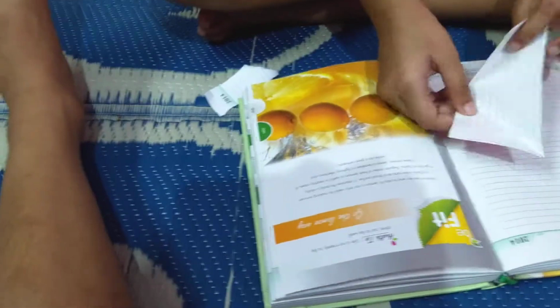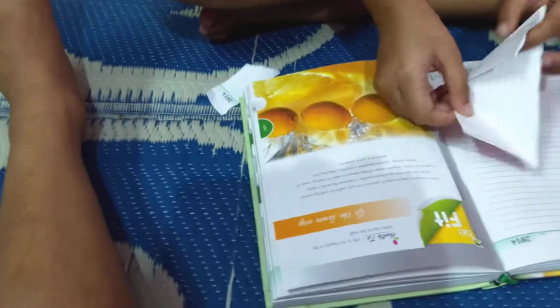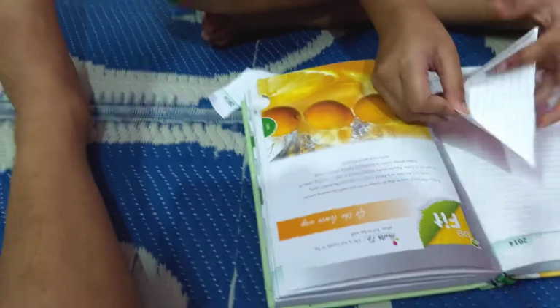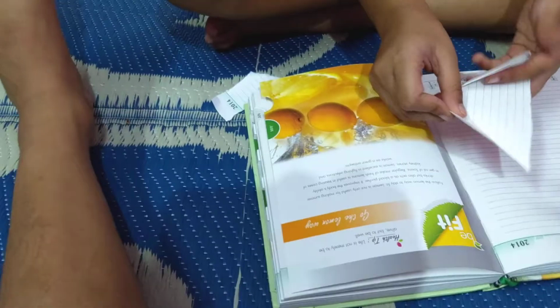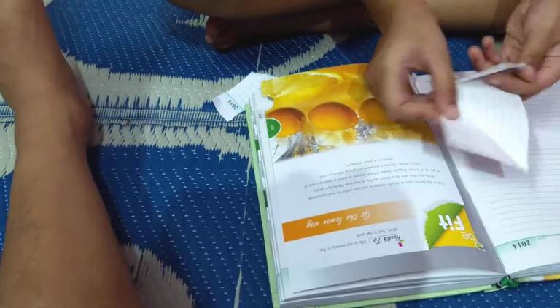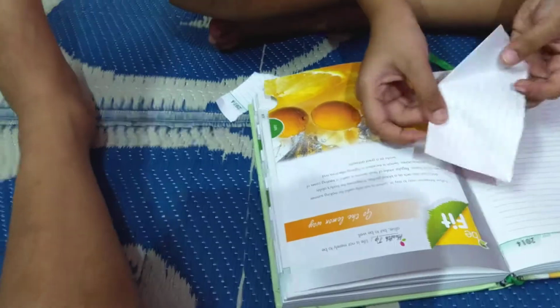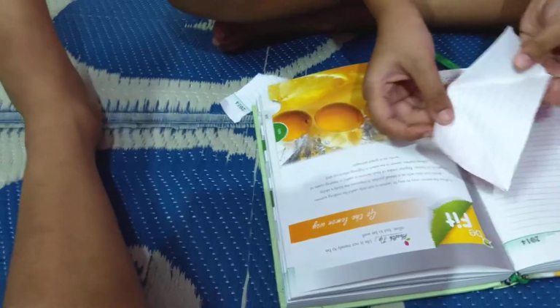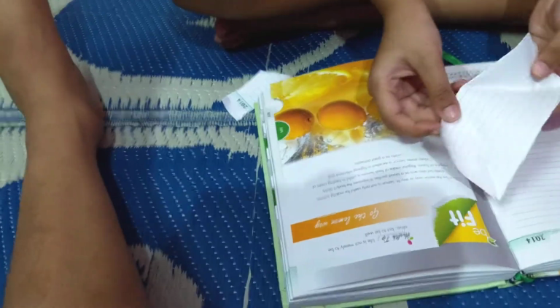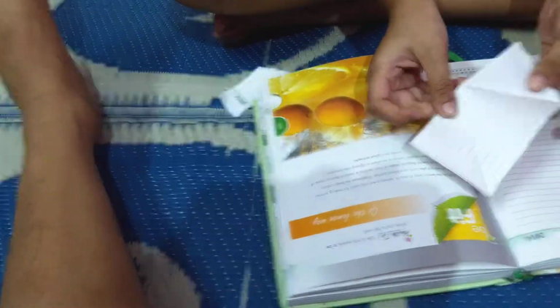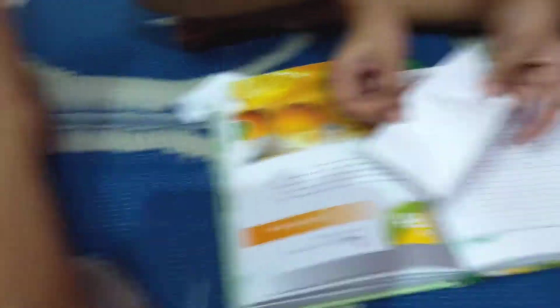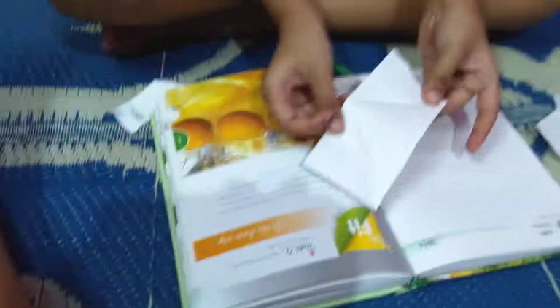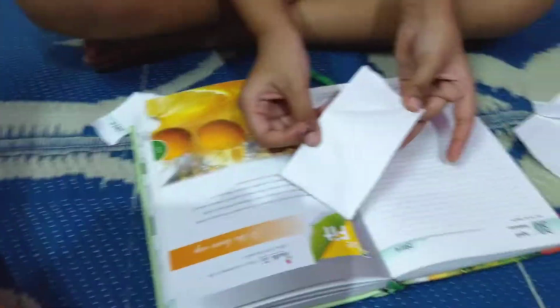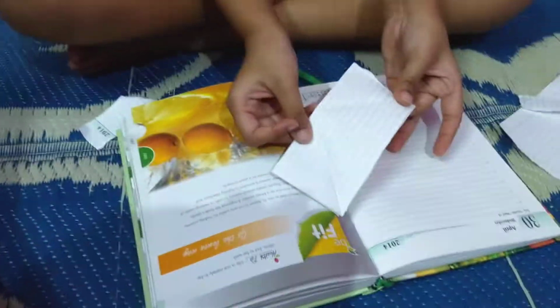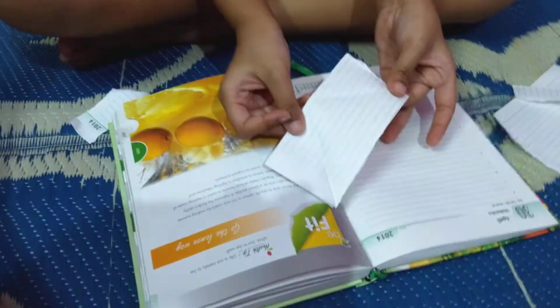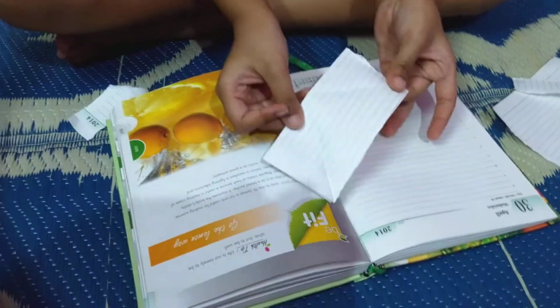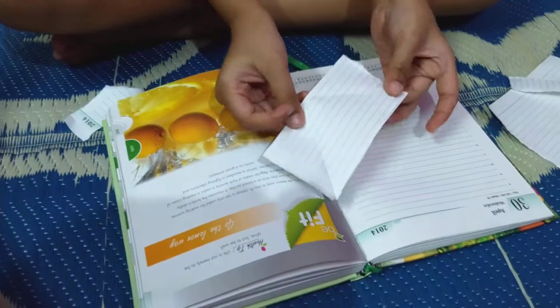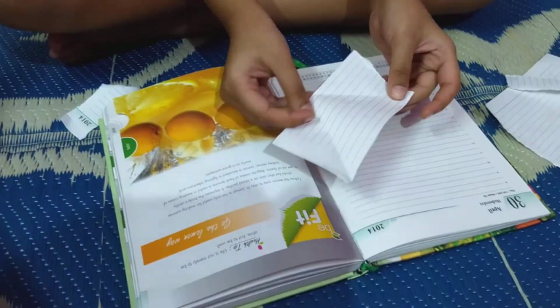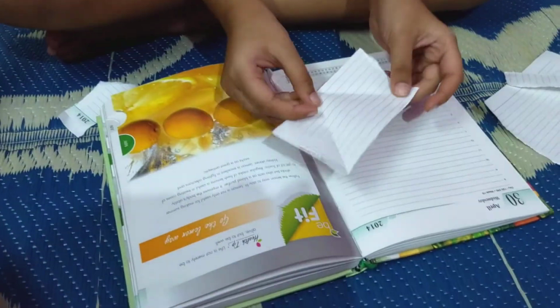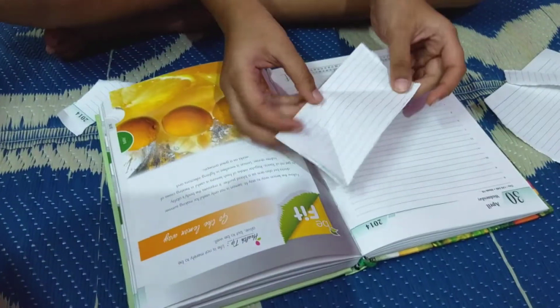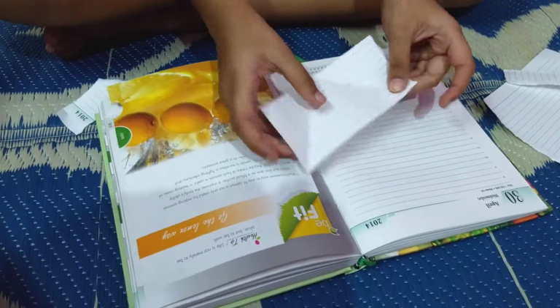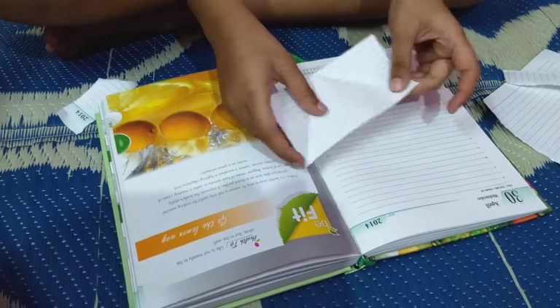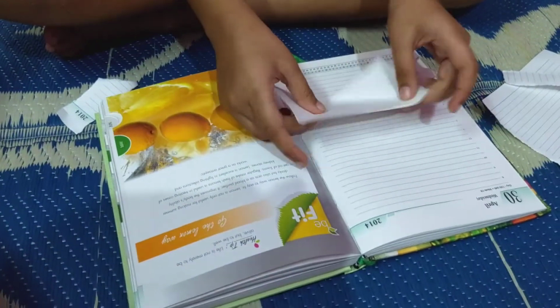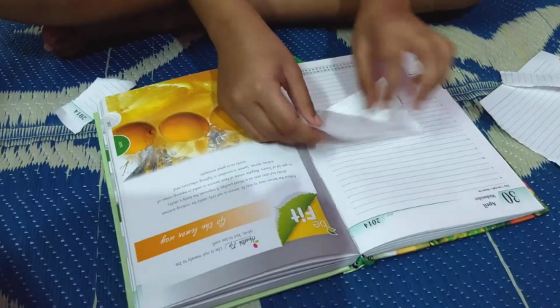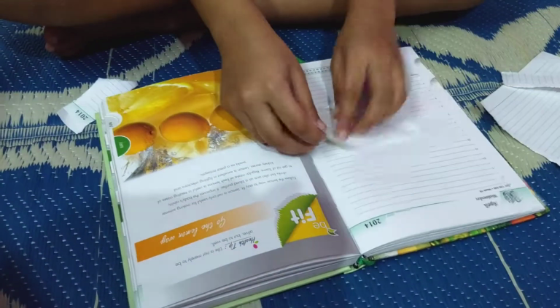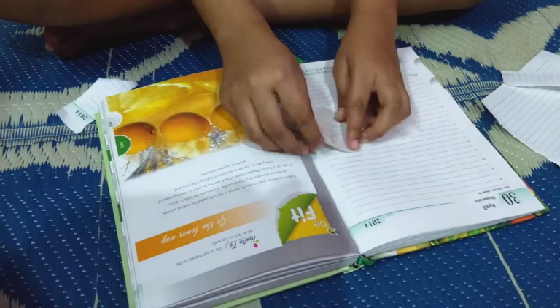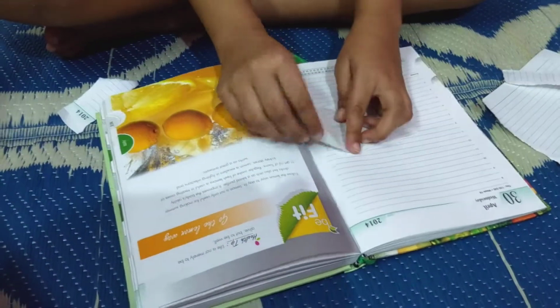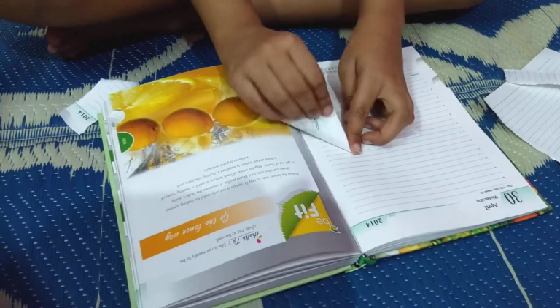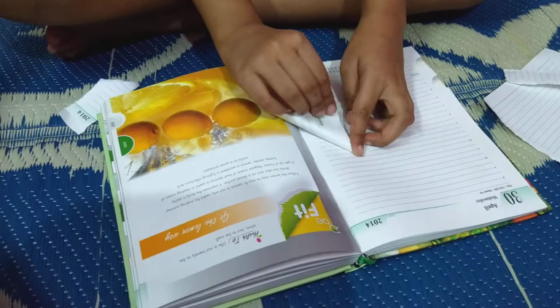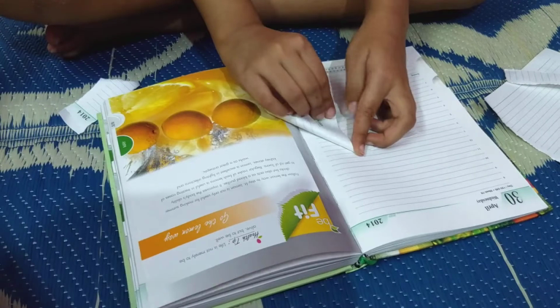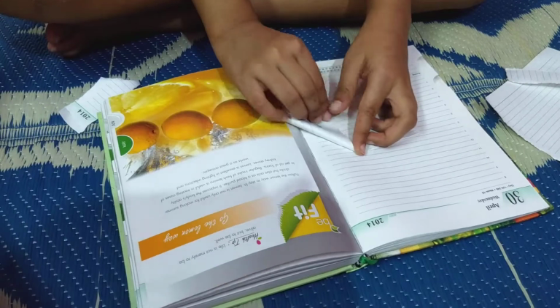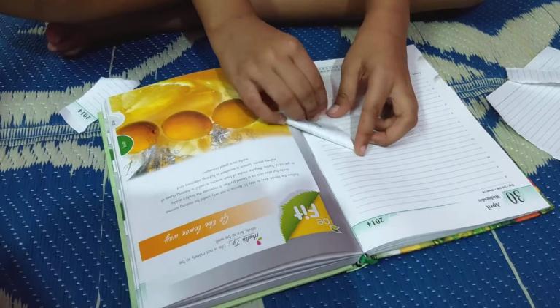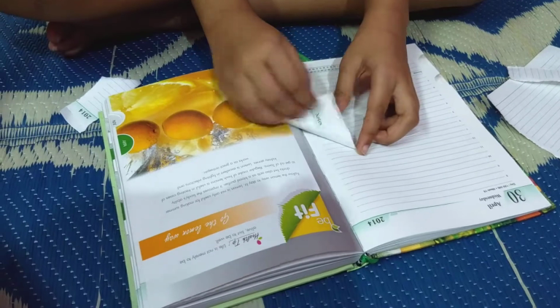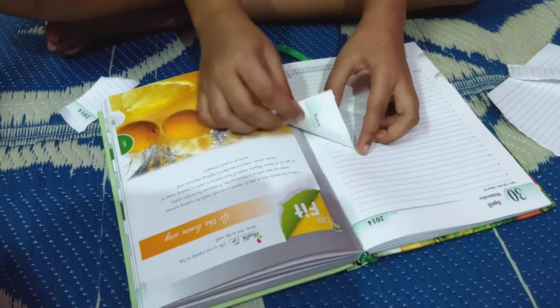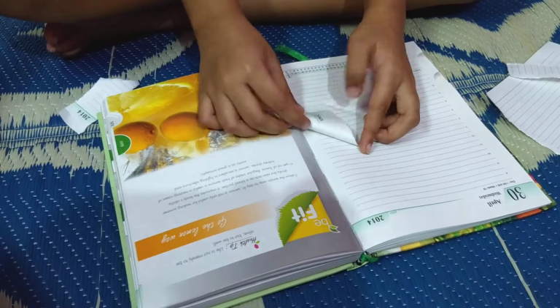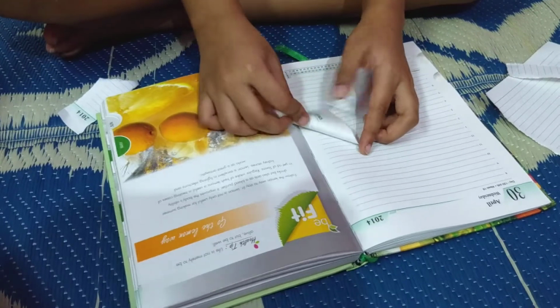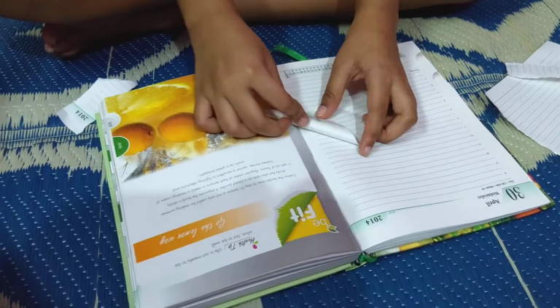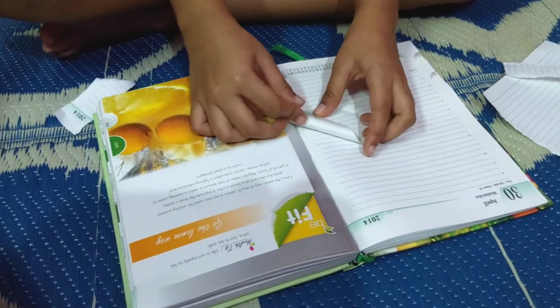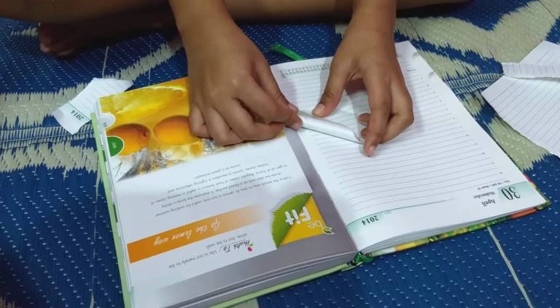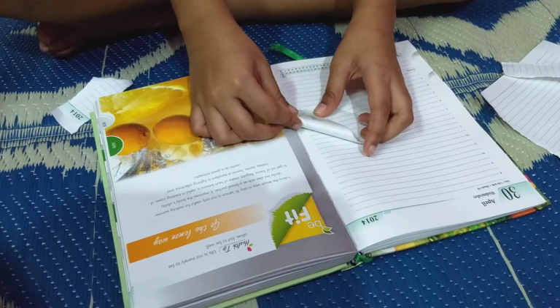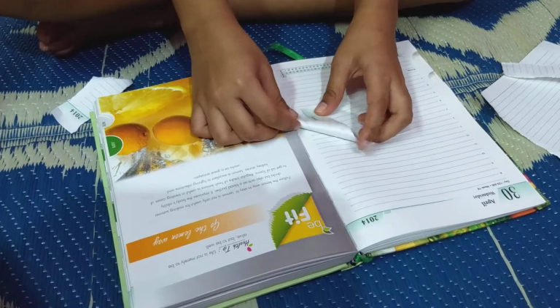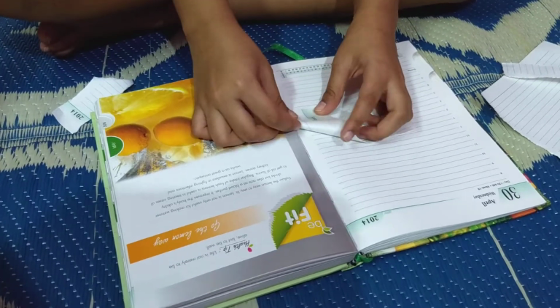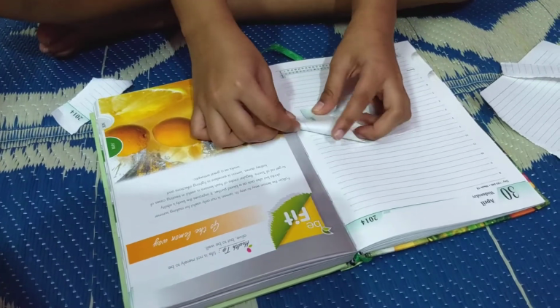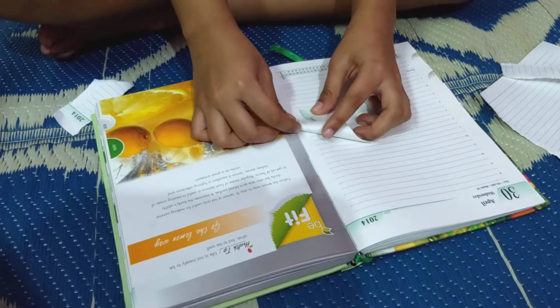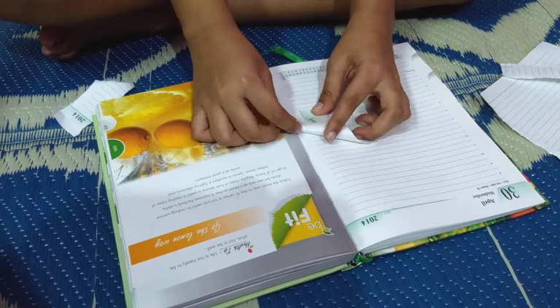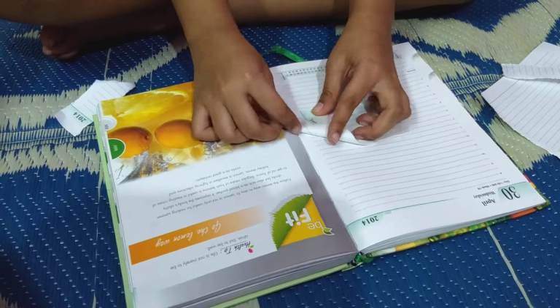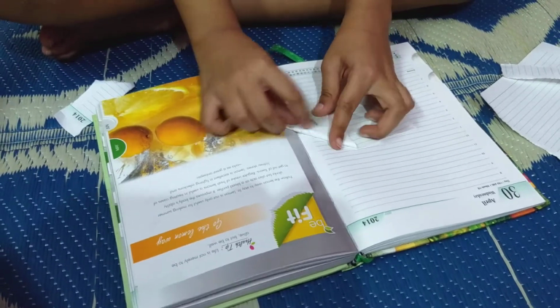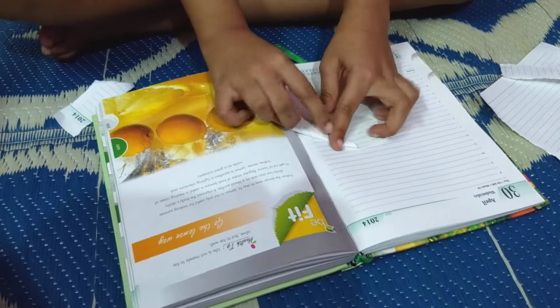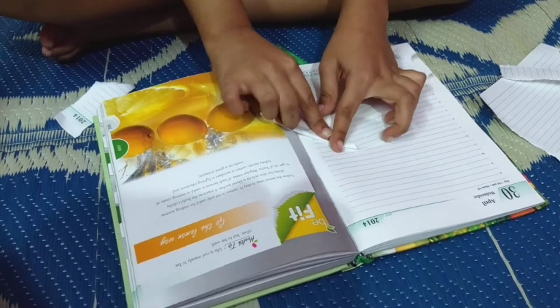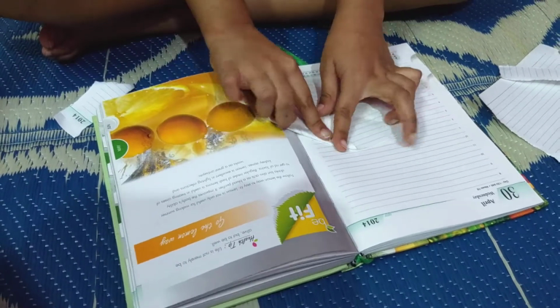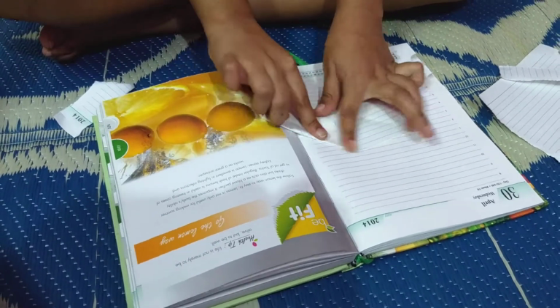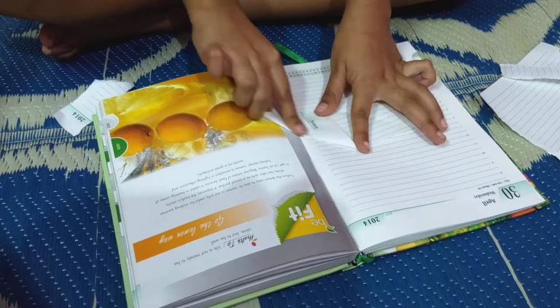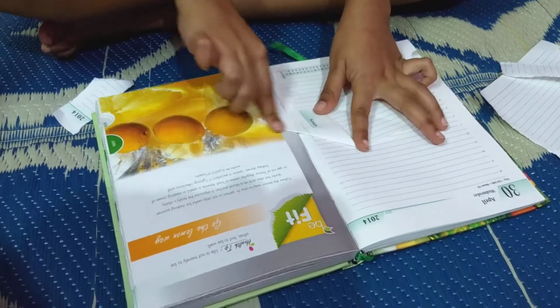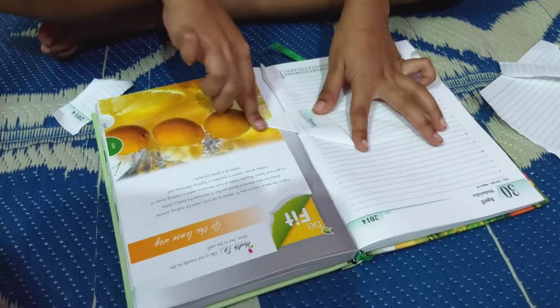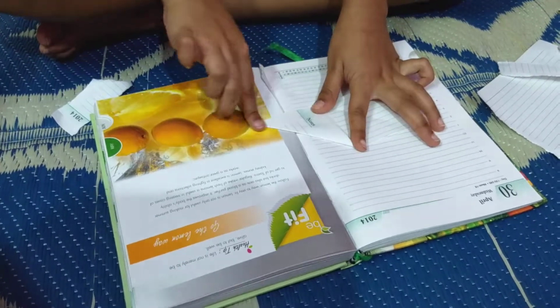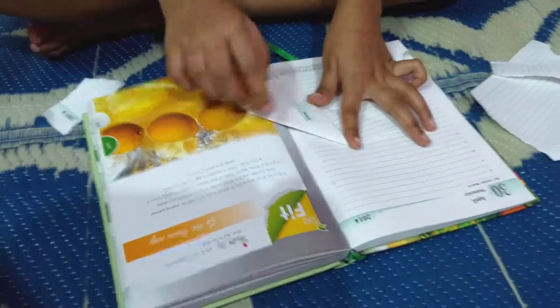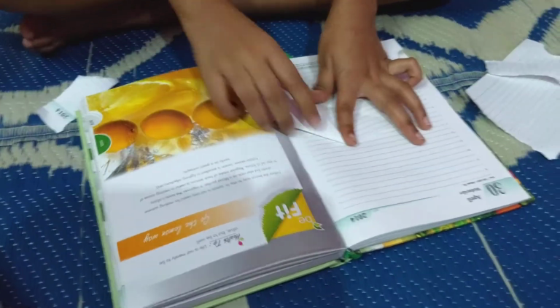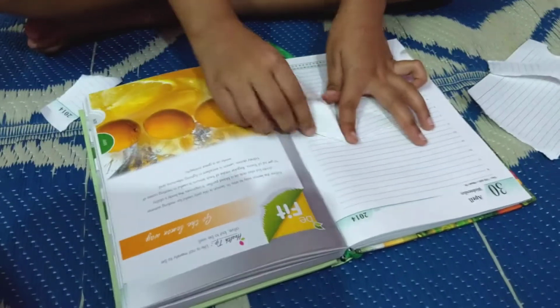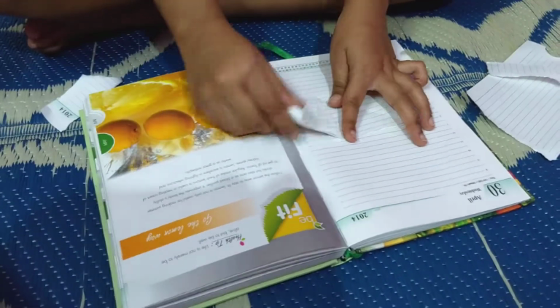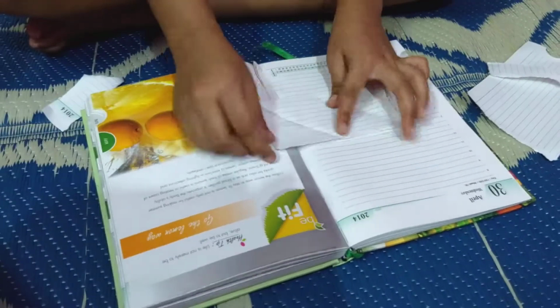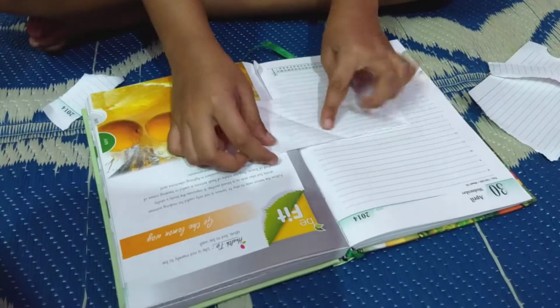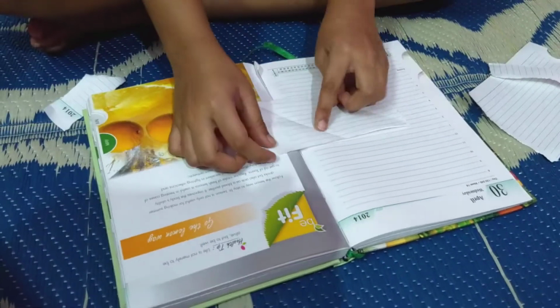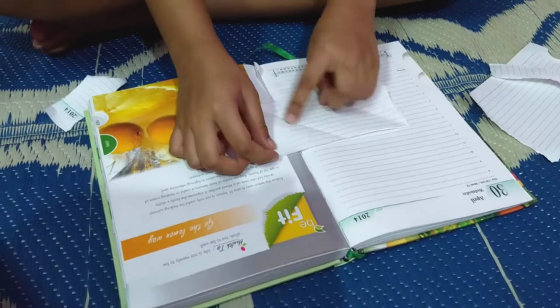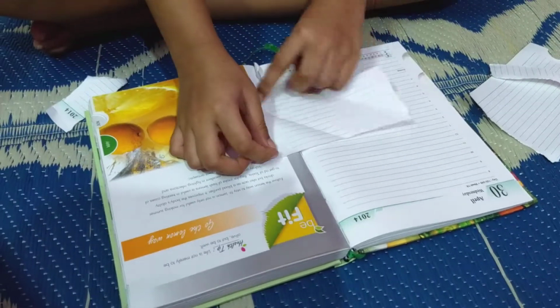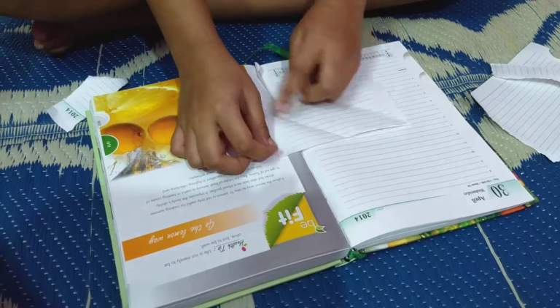Like this. It comes like this. And, of course, like this. It should come like this.